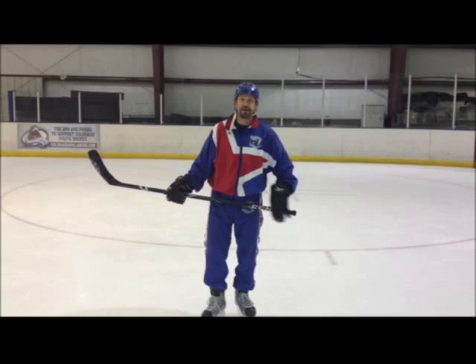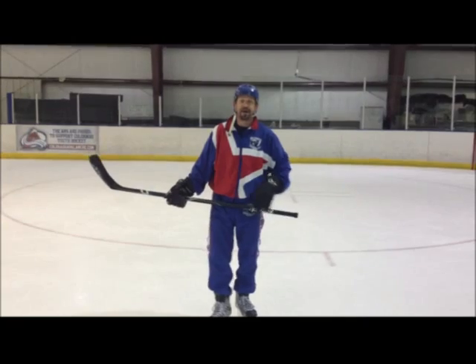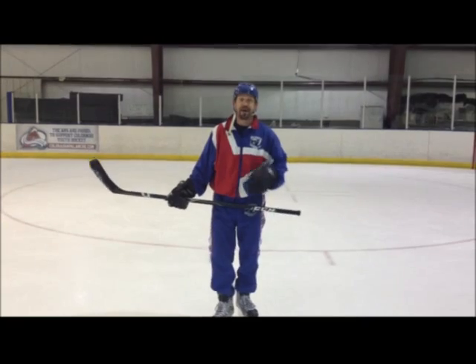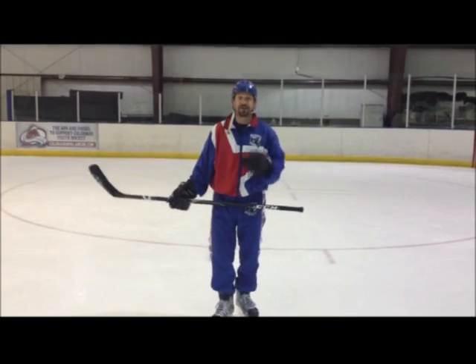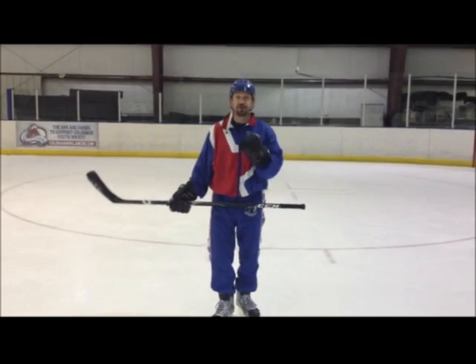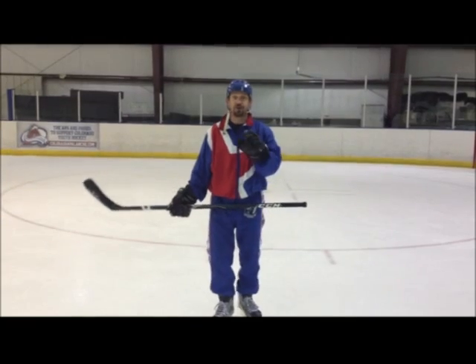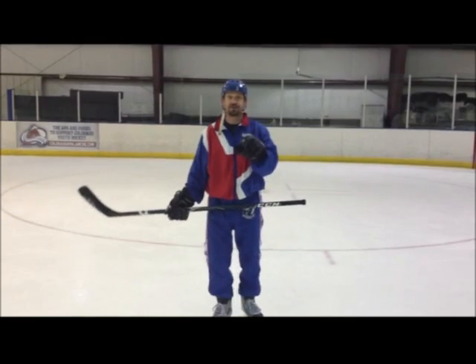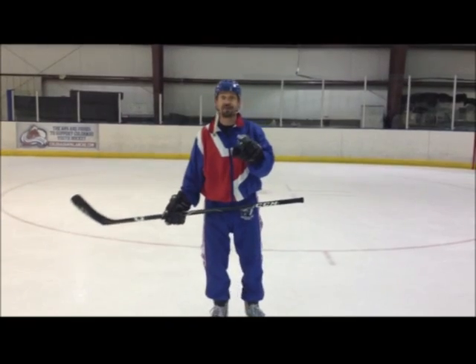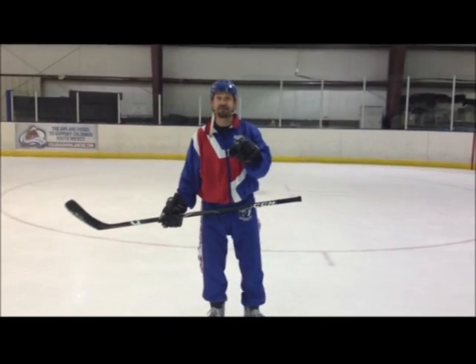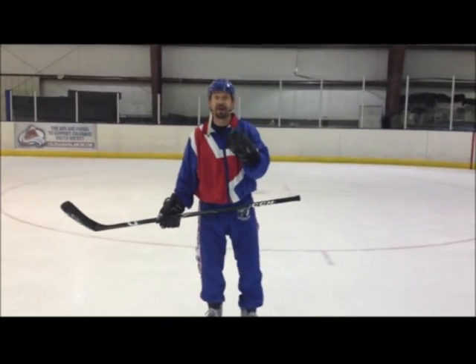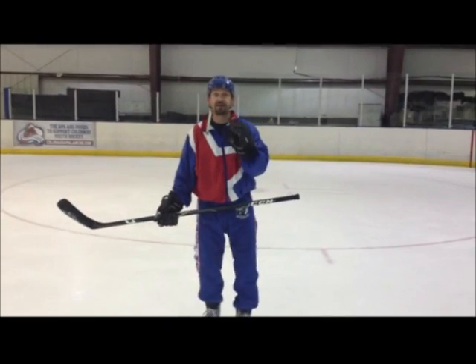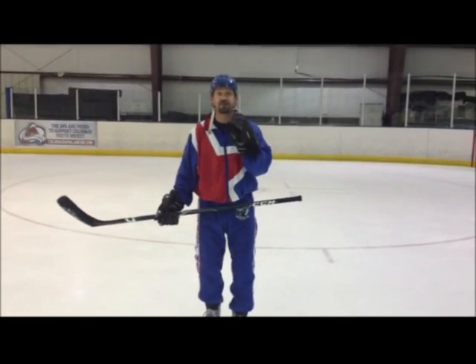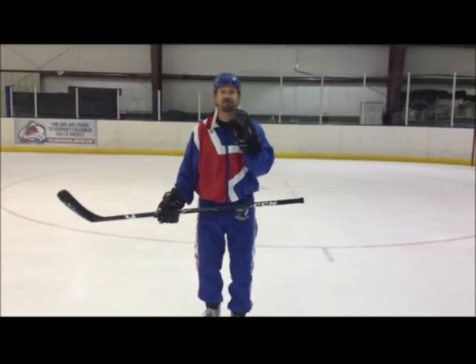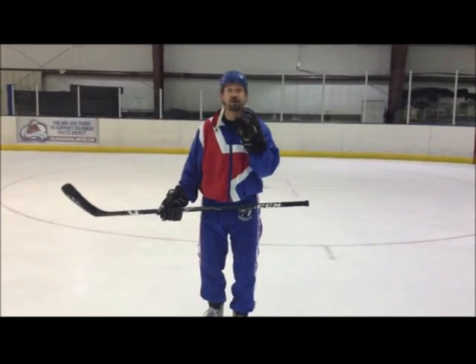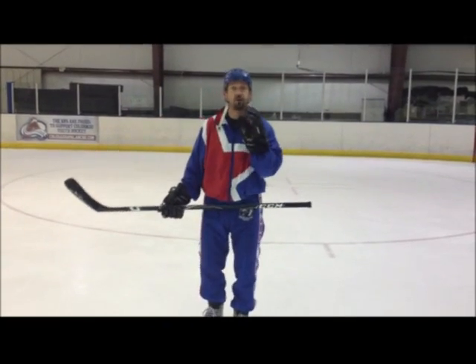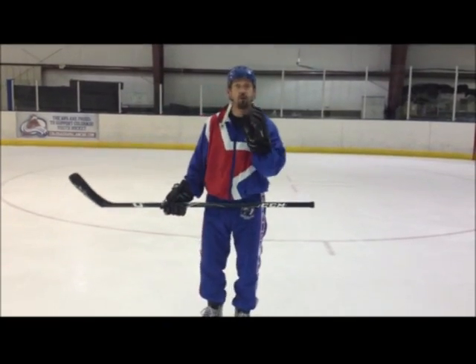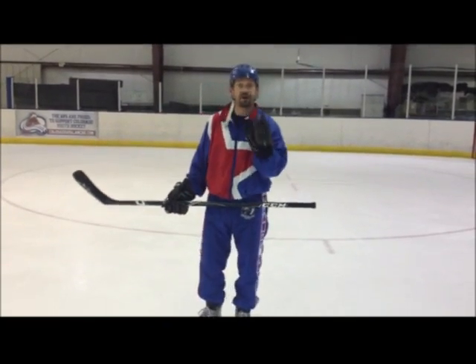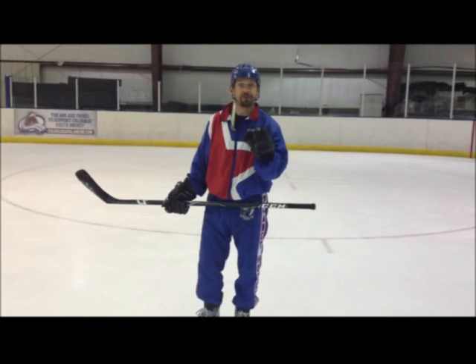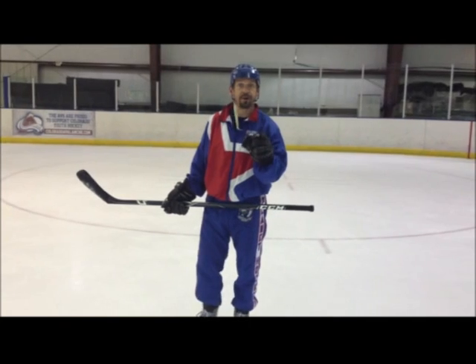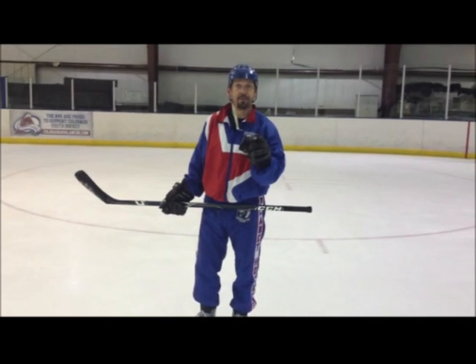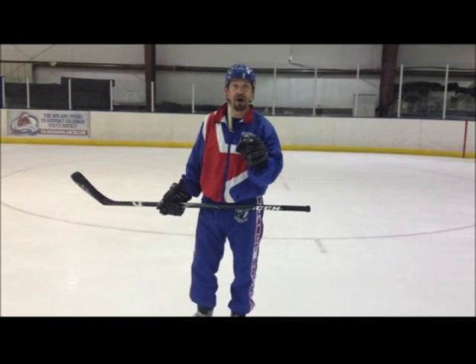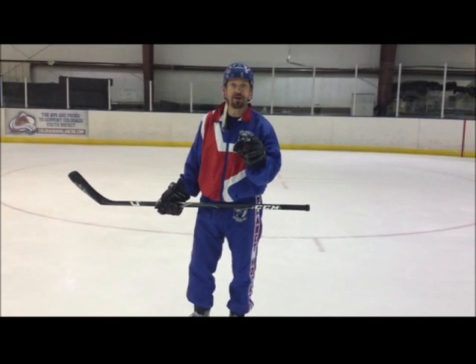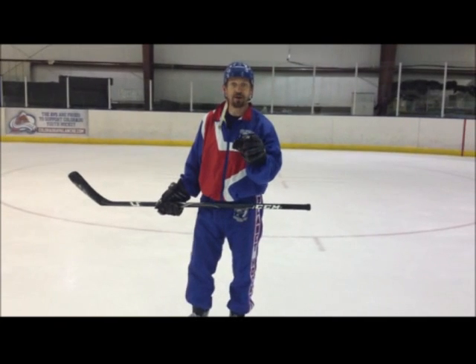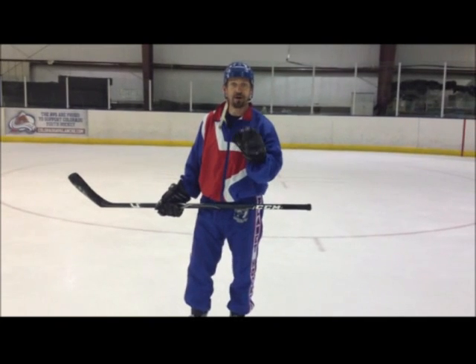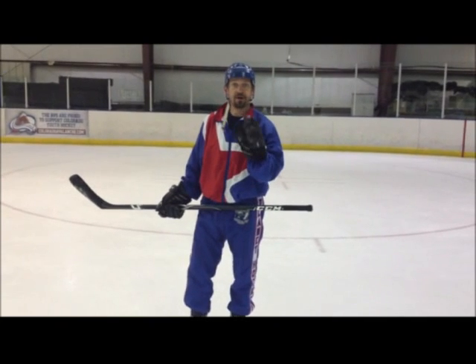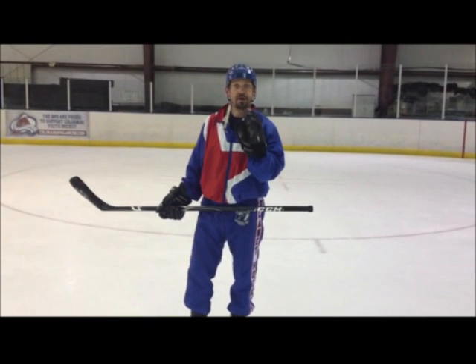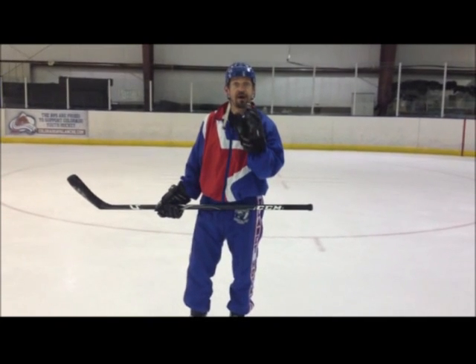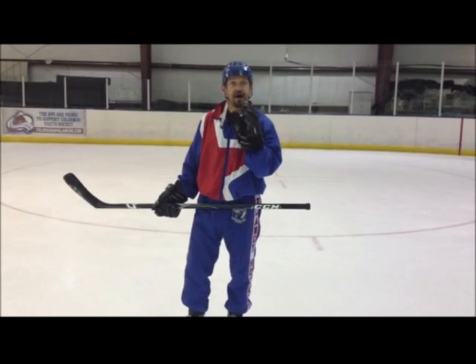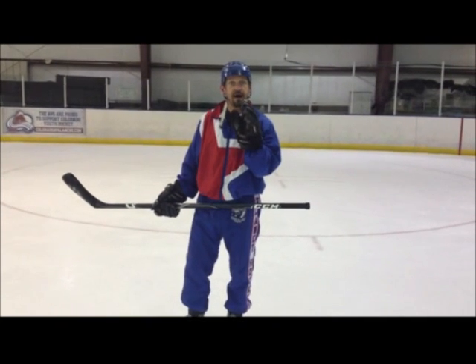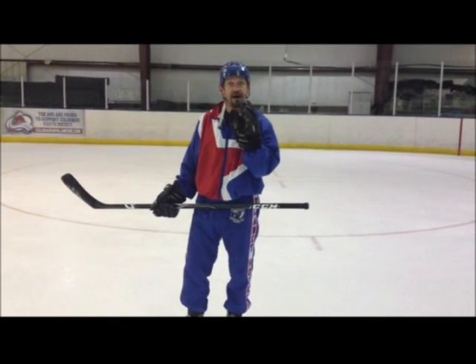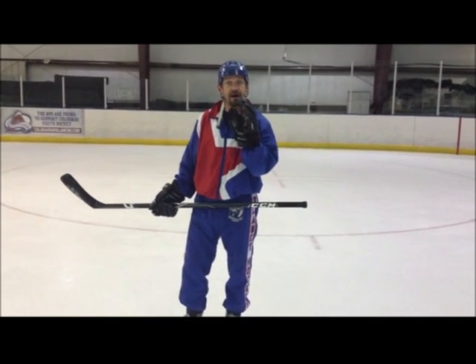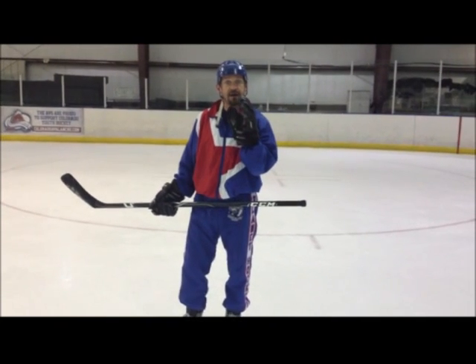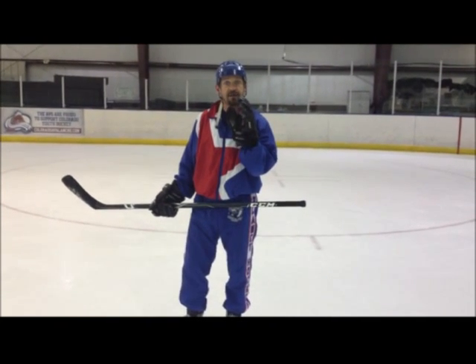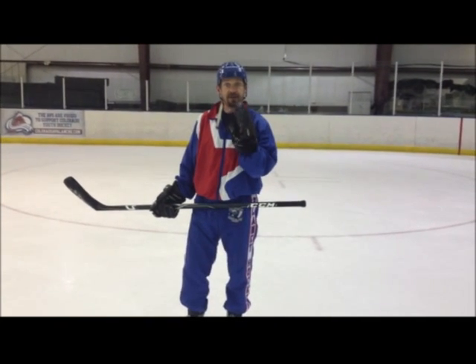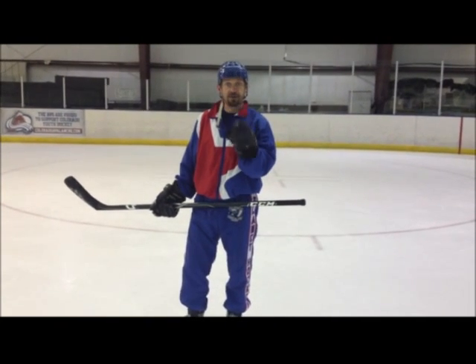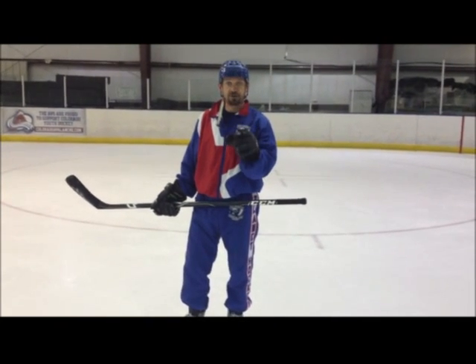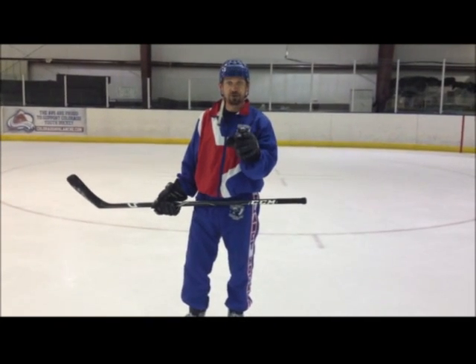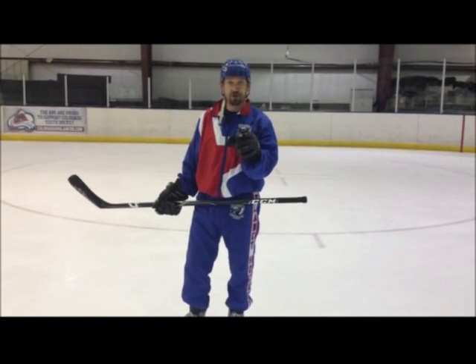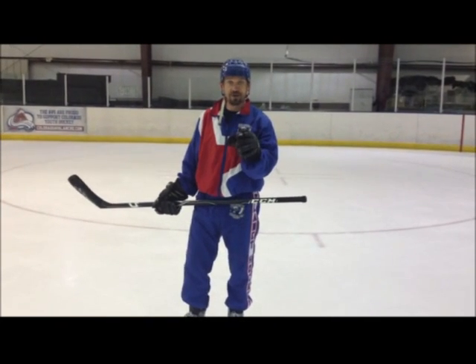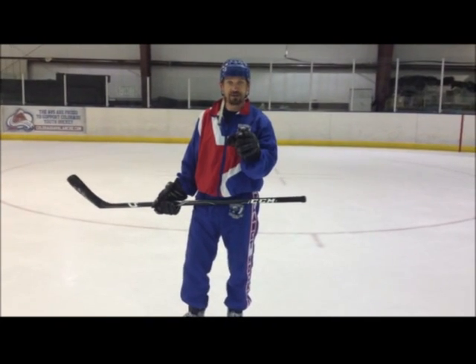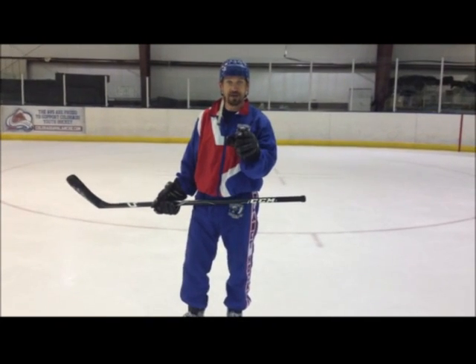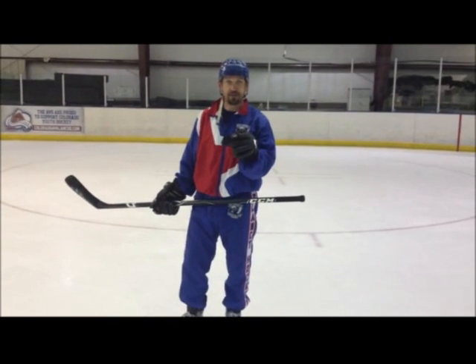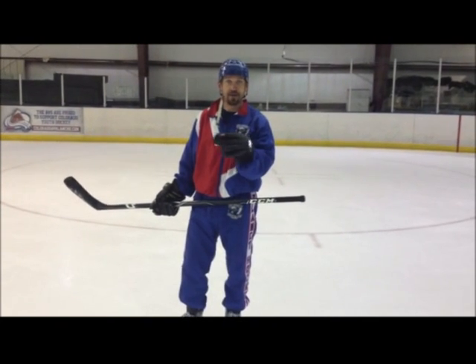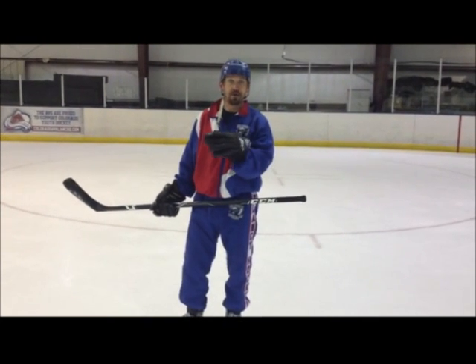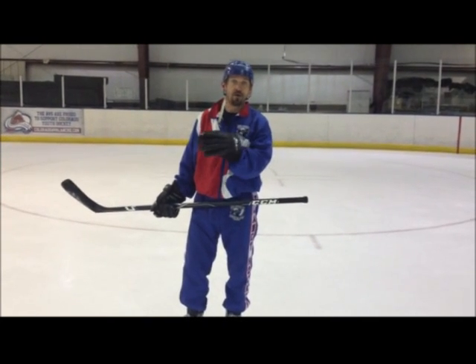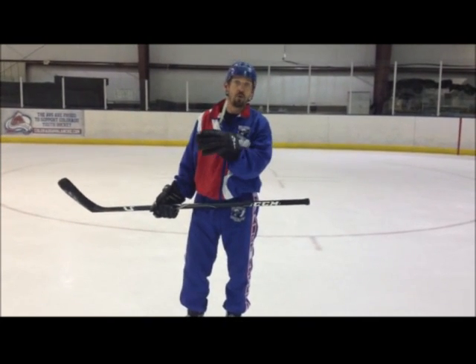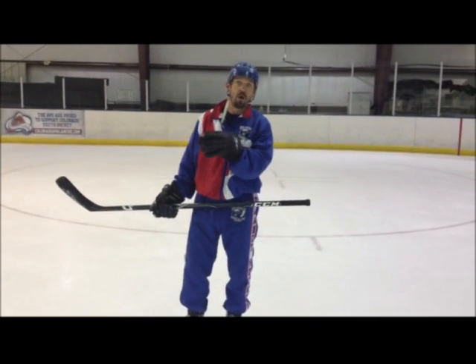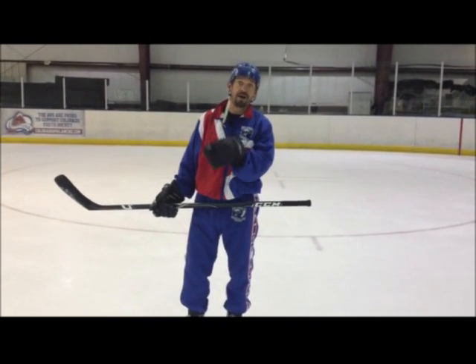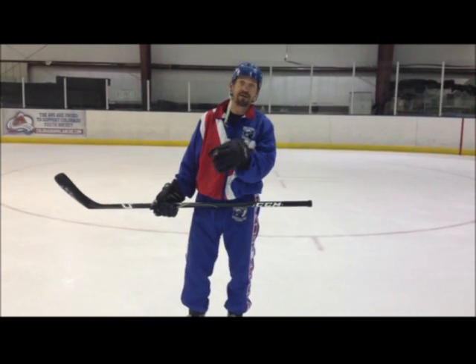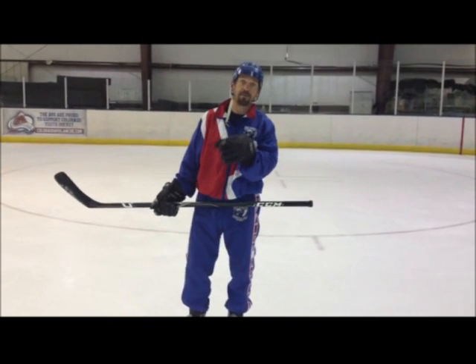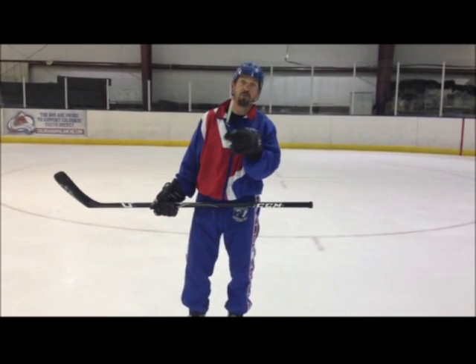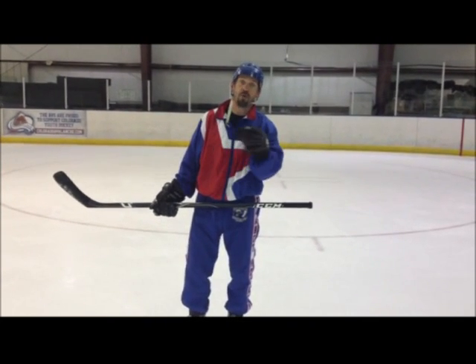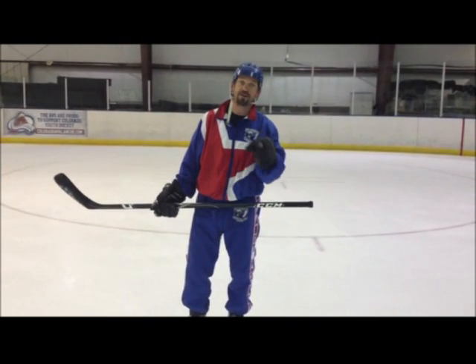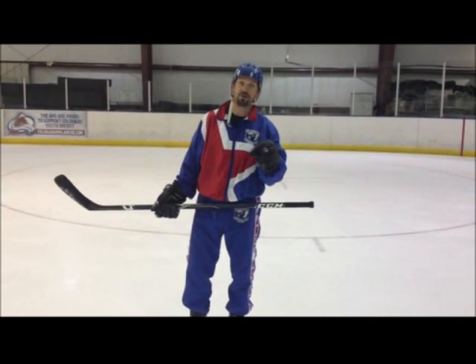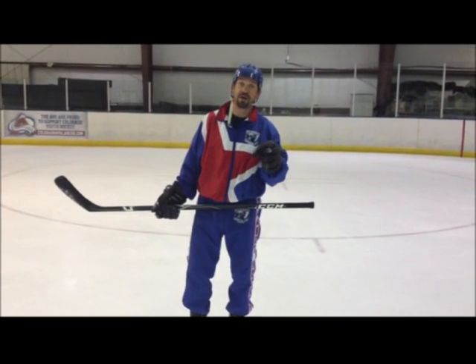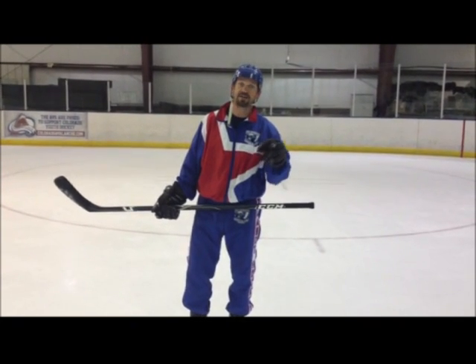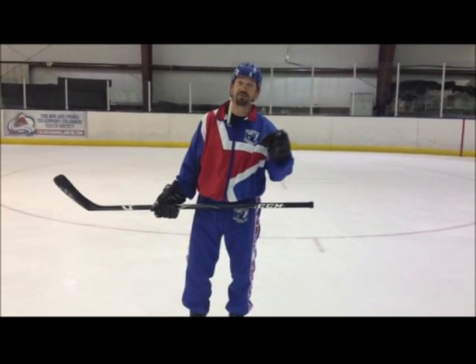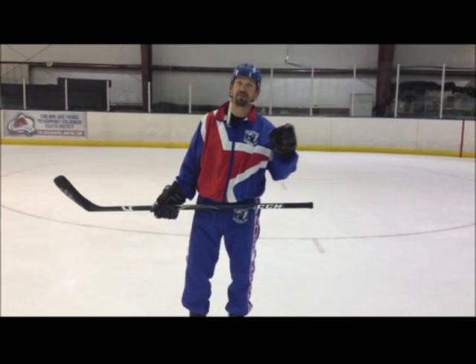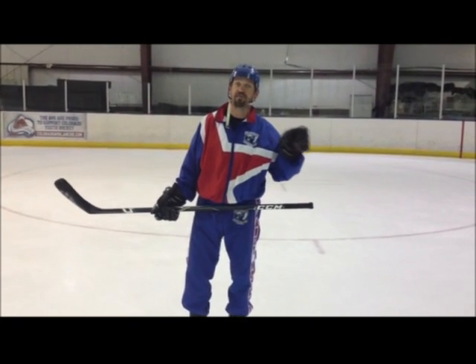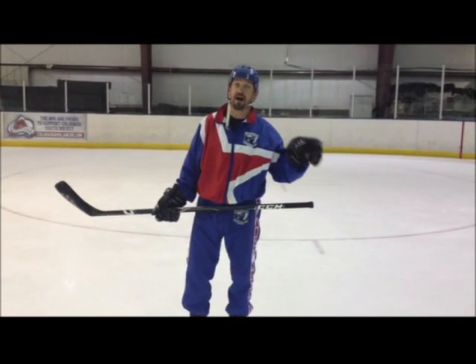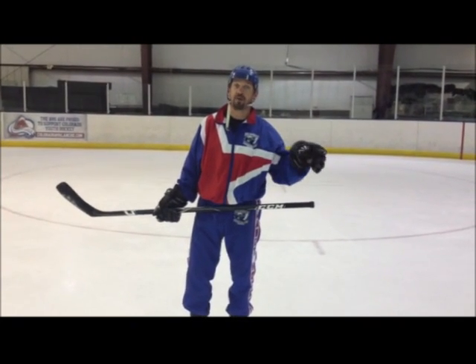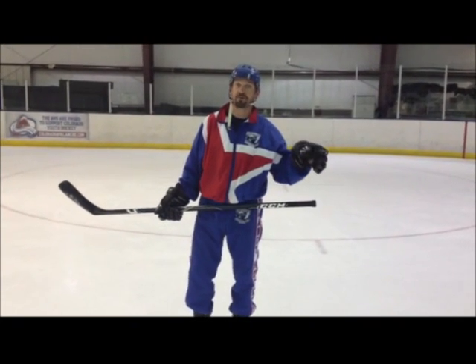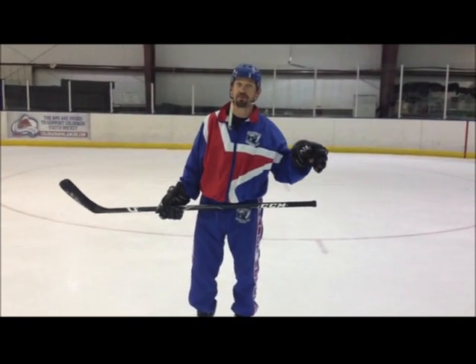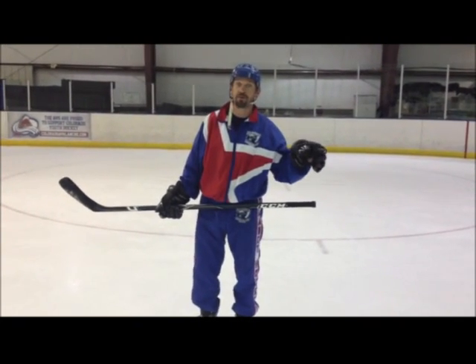It's Coach Steve again. Just a quick reminder on that little shooting segment — wind up, weight transfer, follow through.